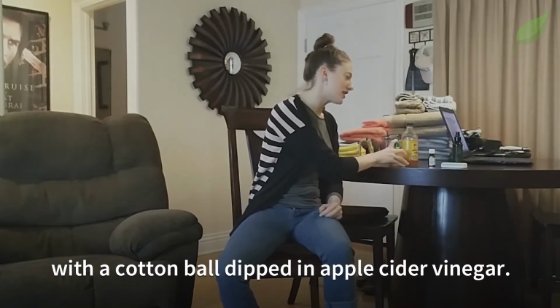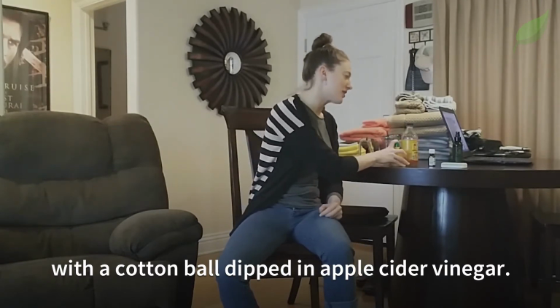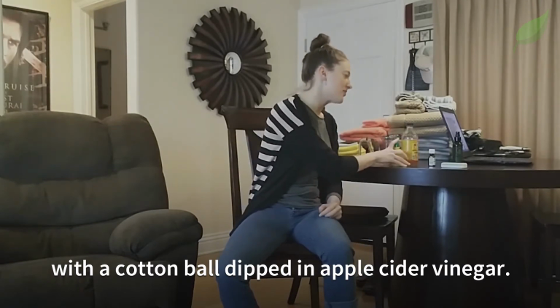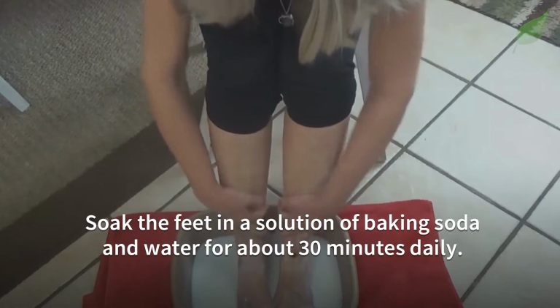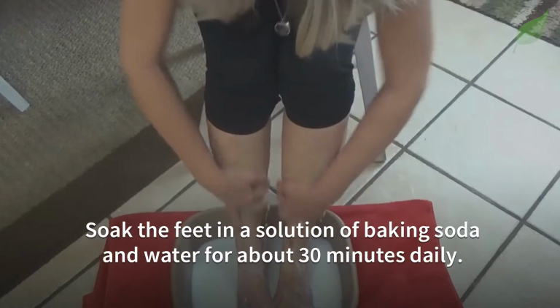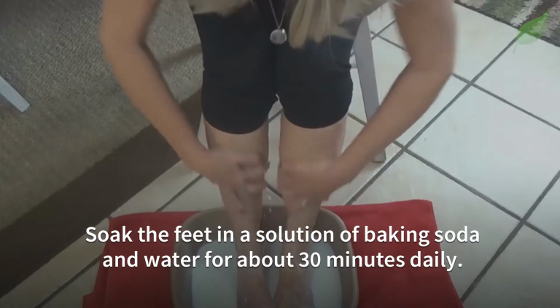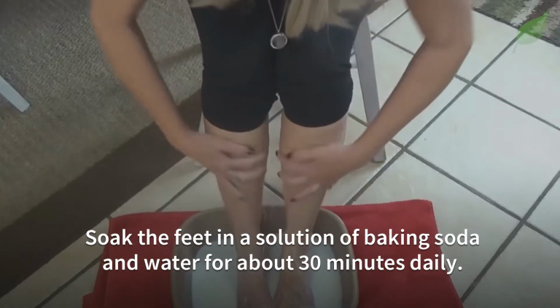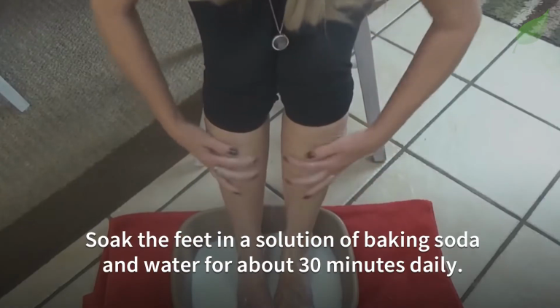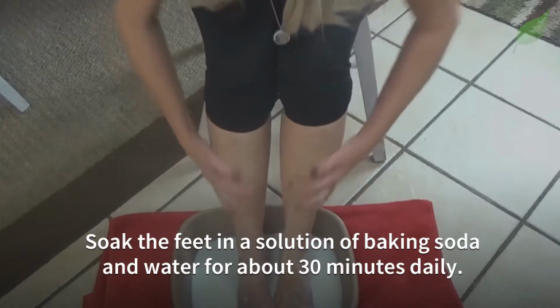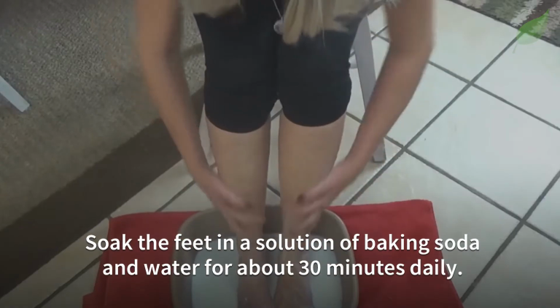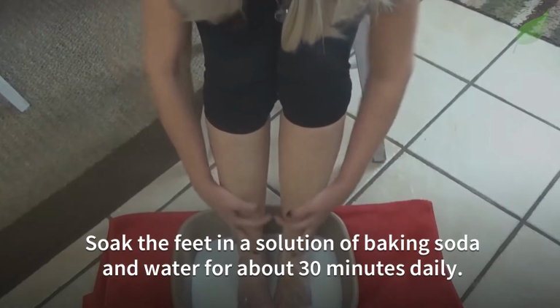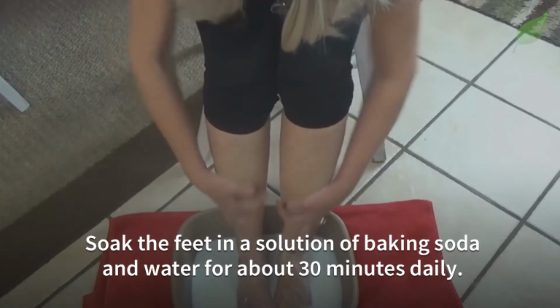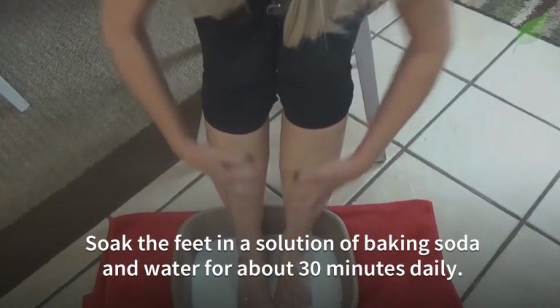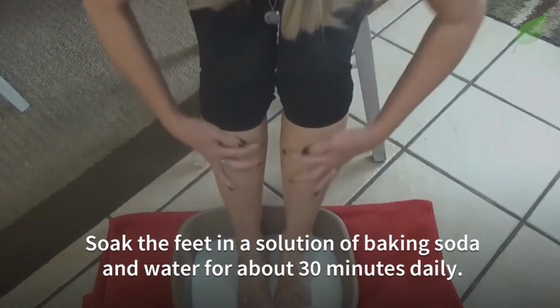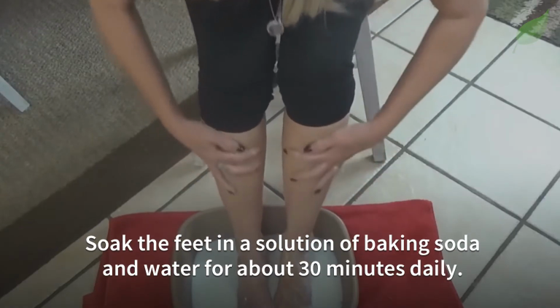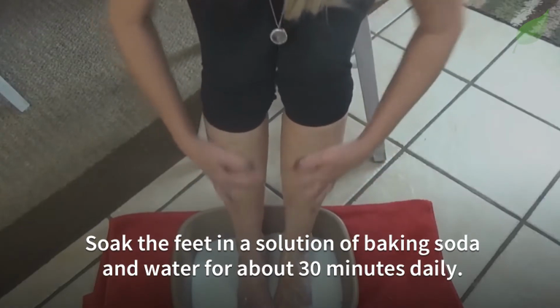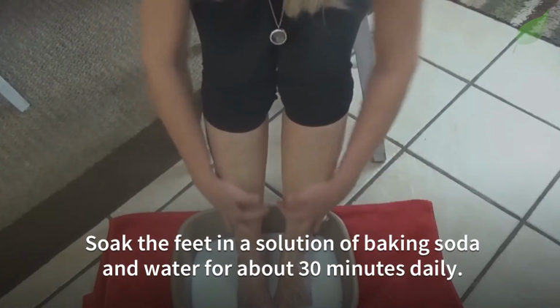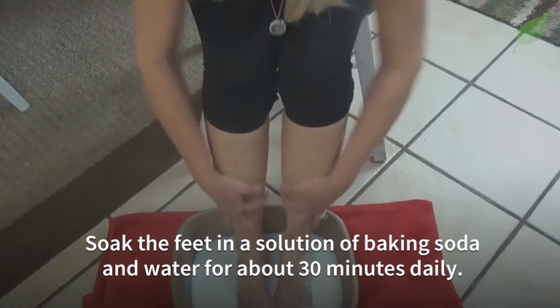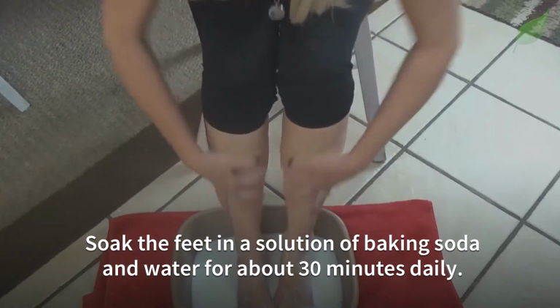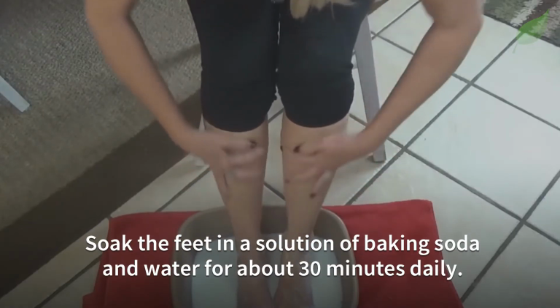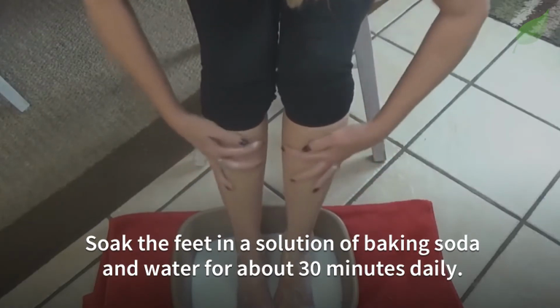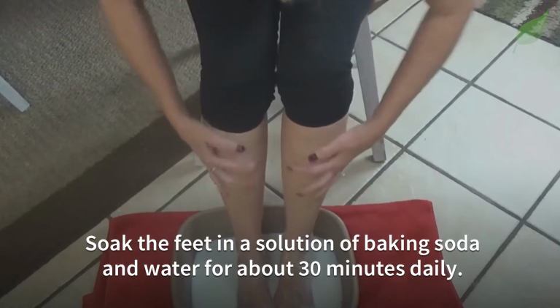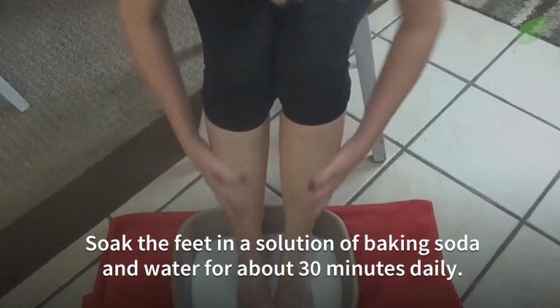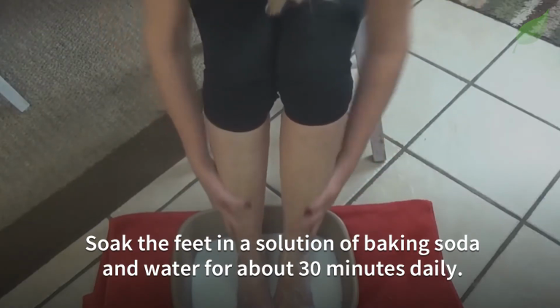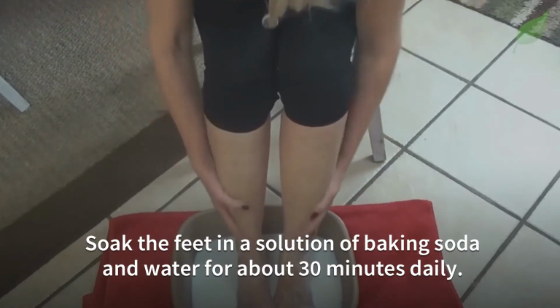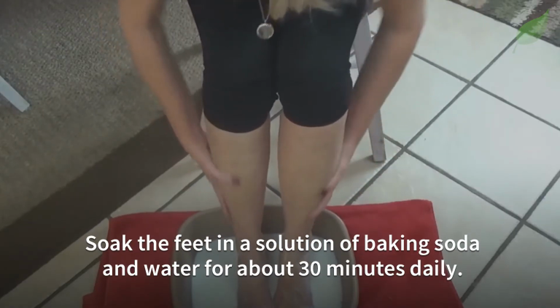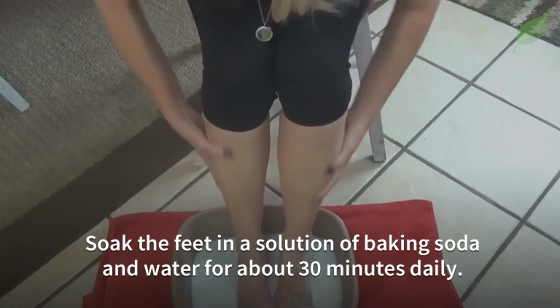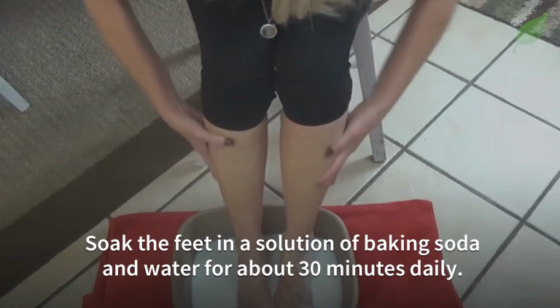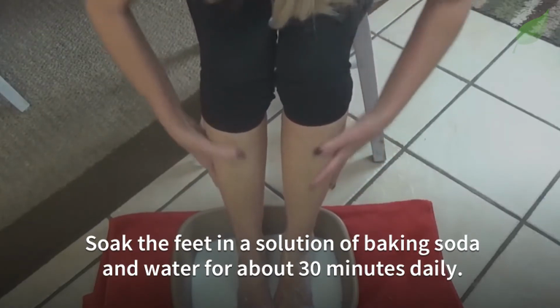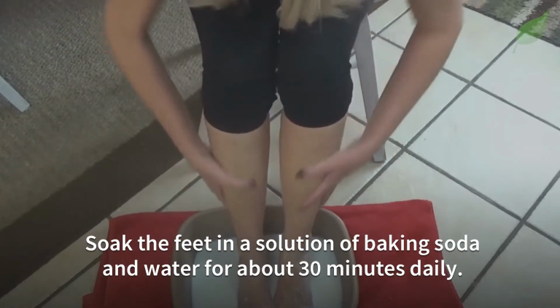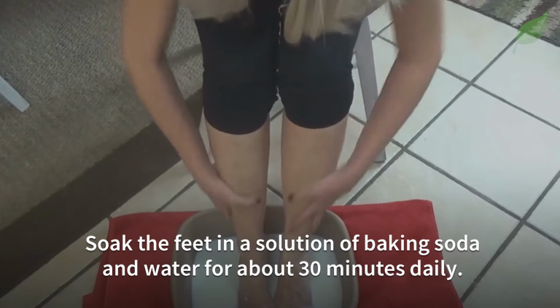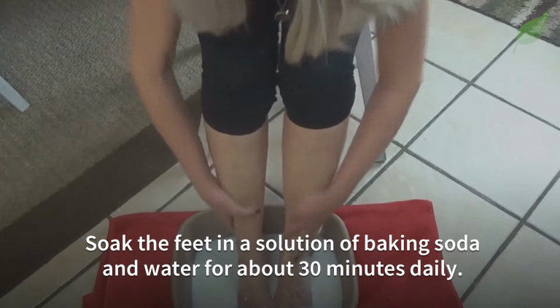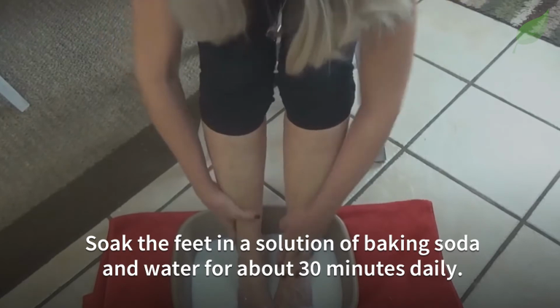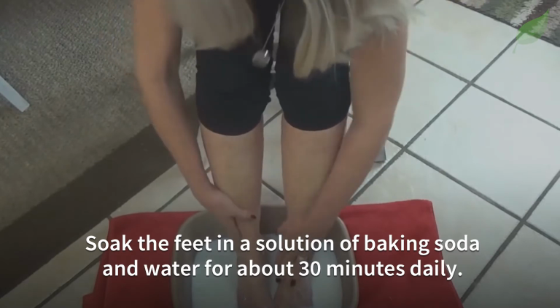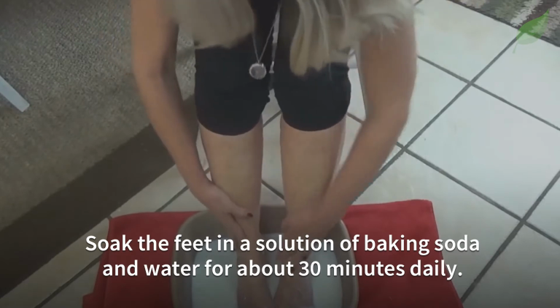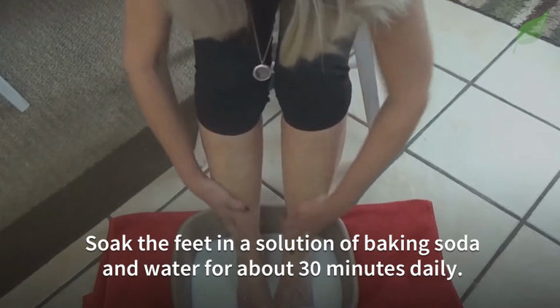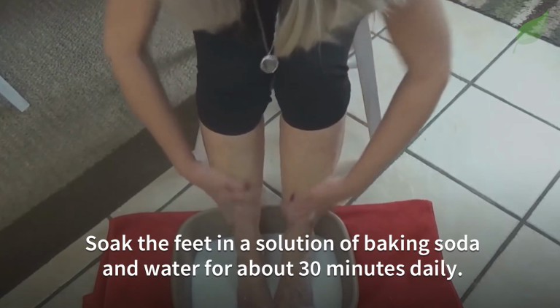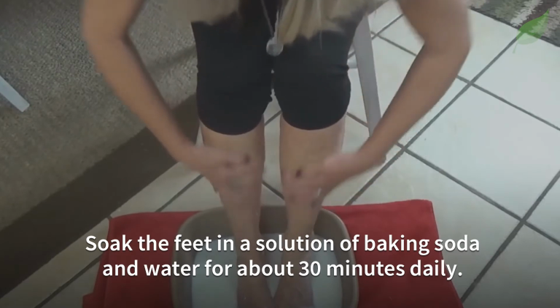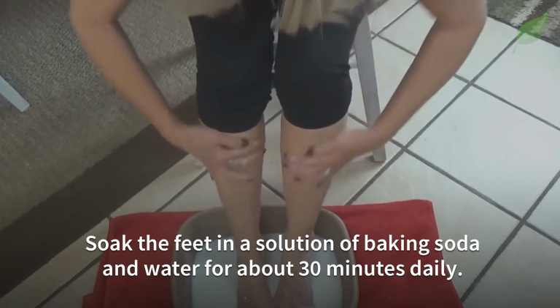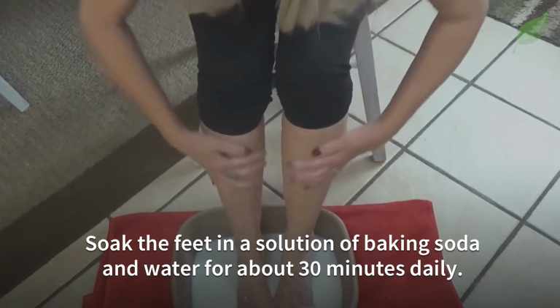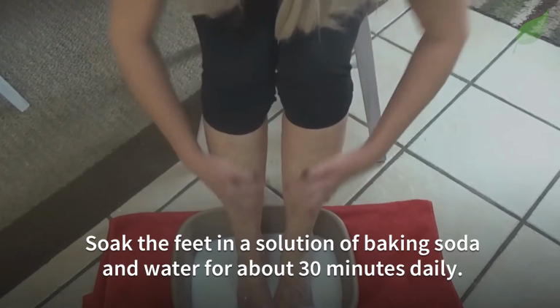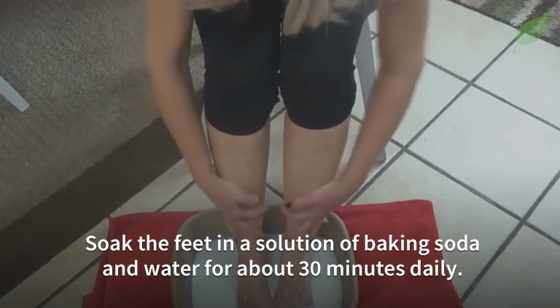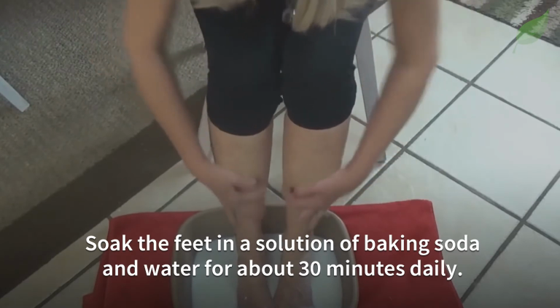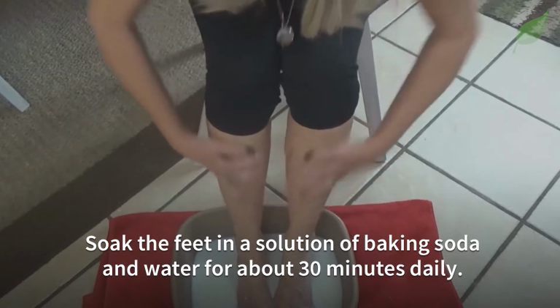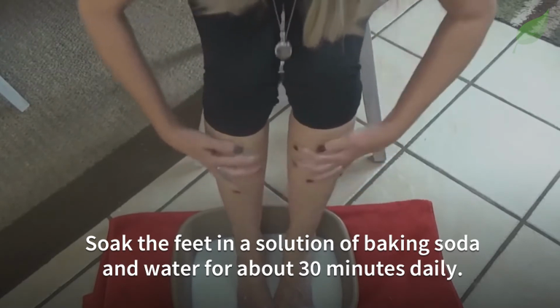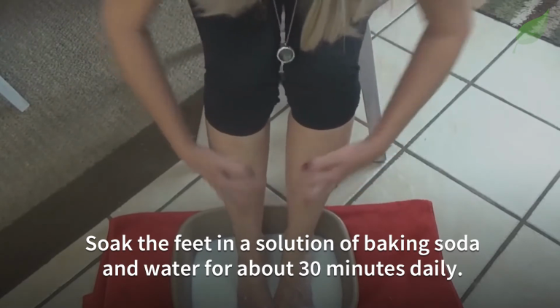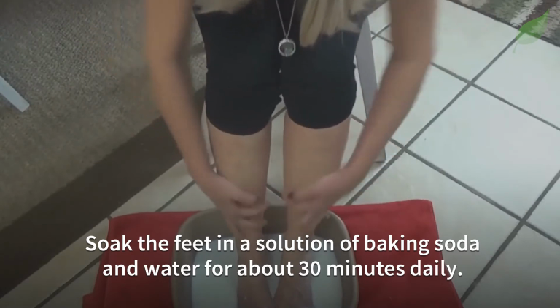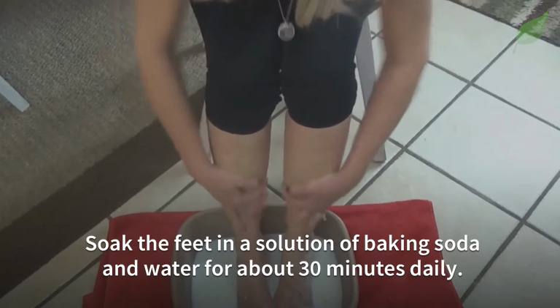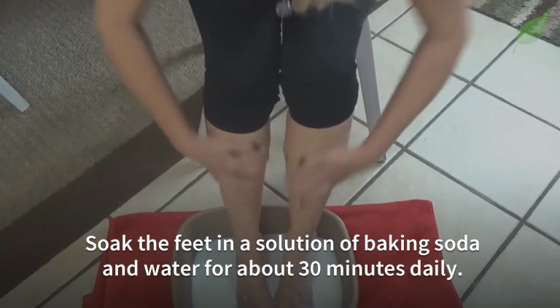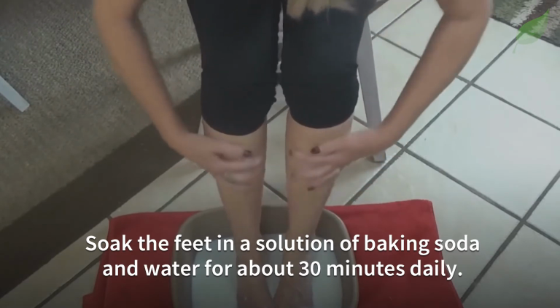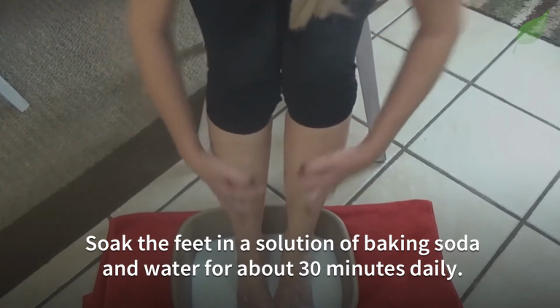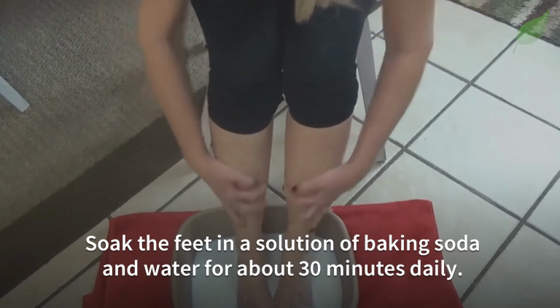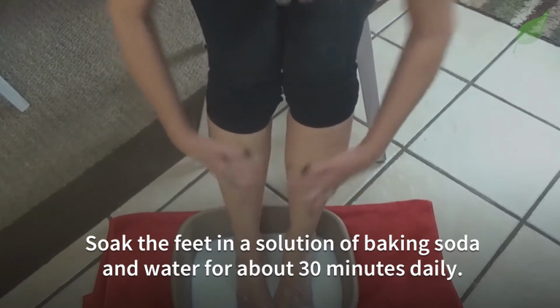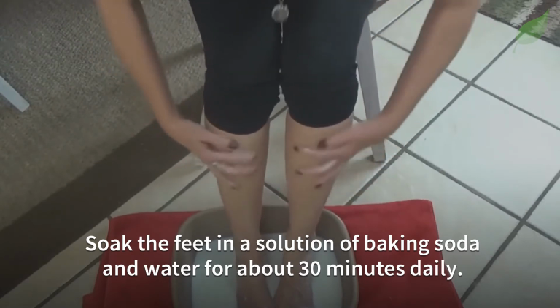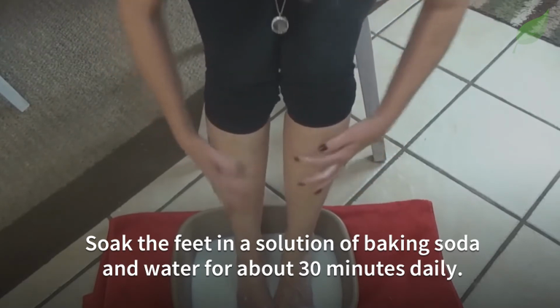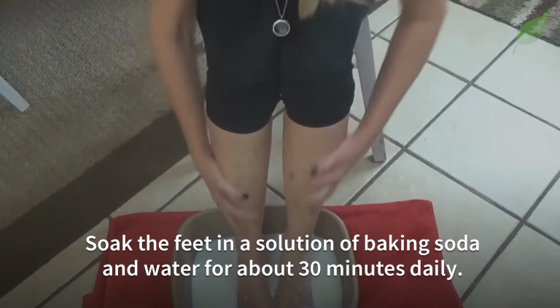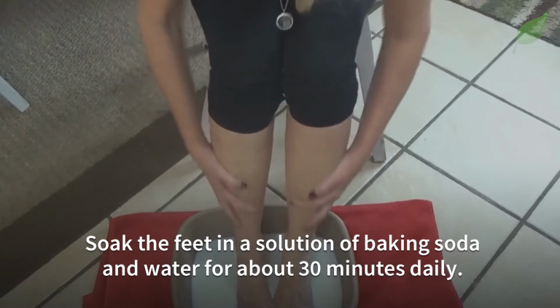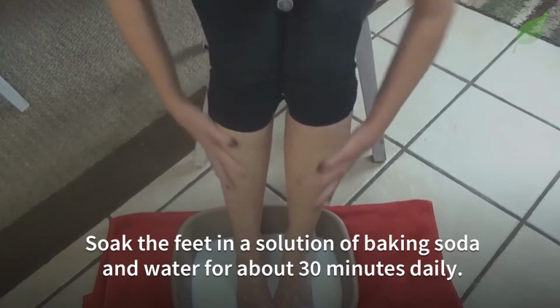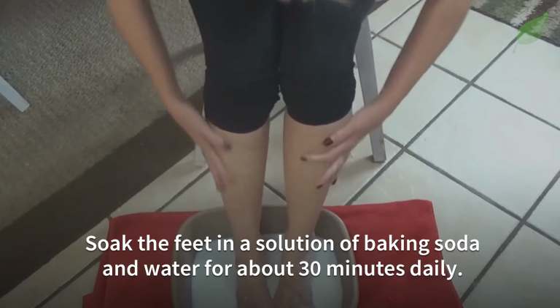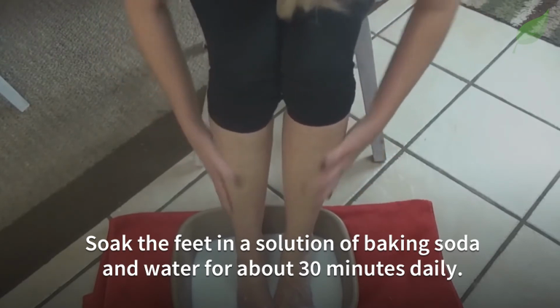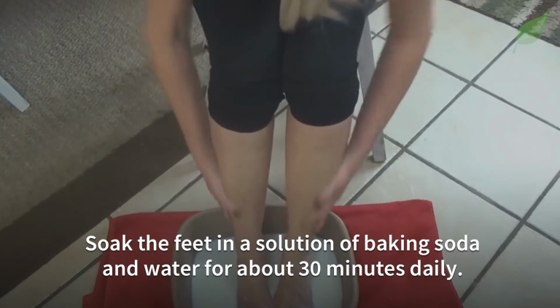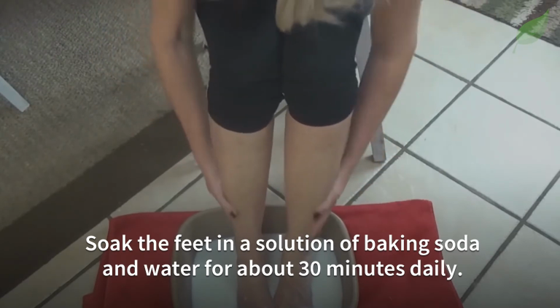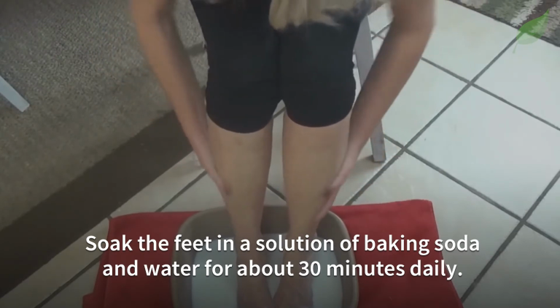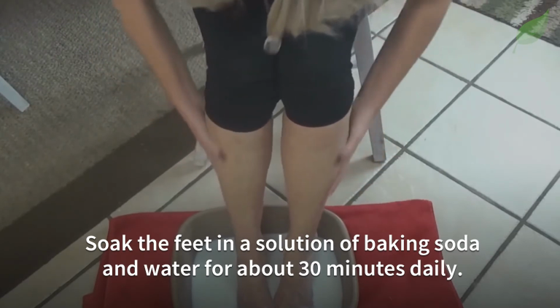Next, soak the feet in a solution of baking soda and water for about 30 minutes daily.